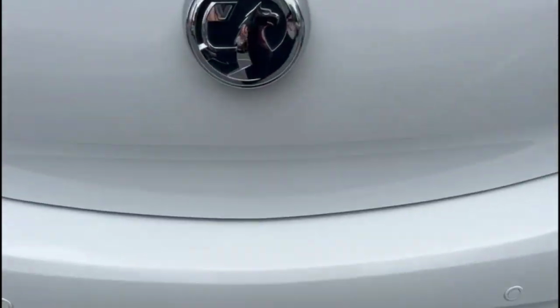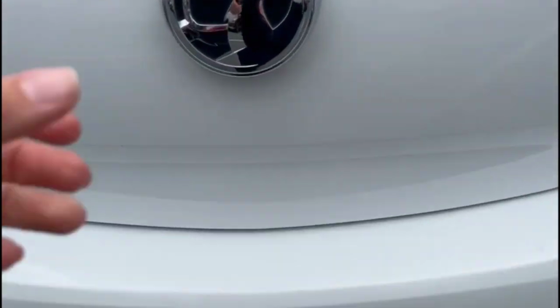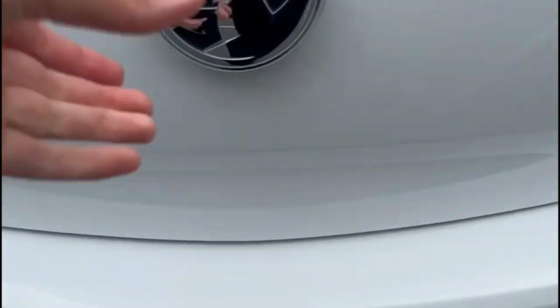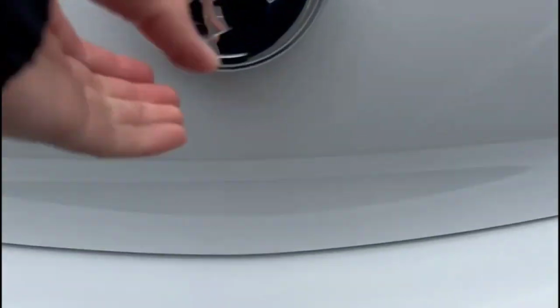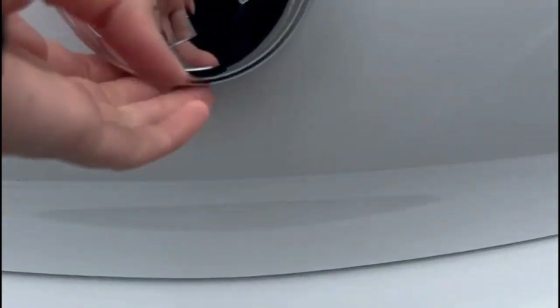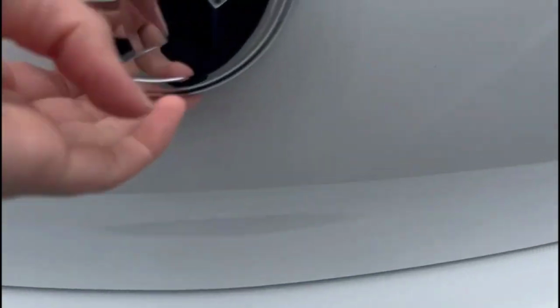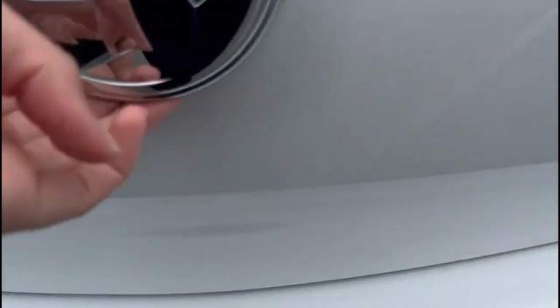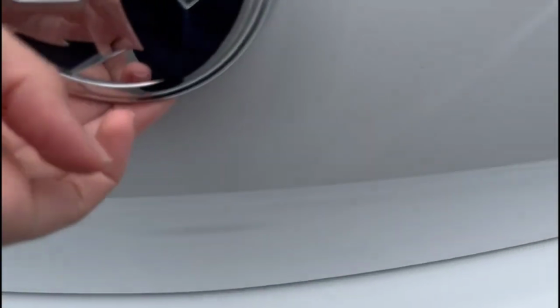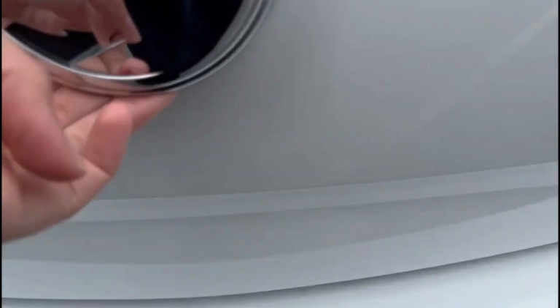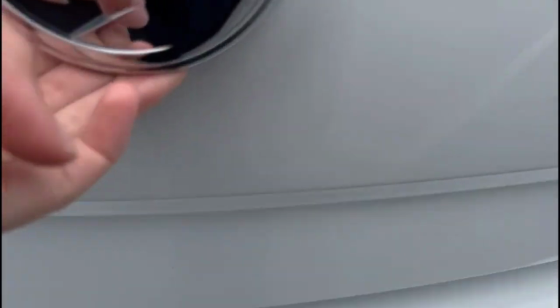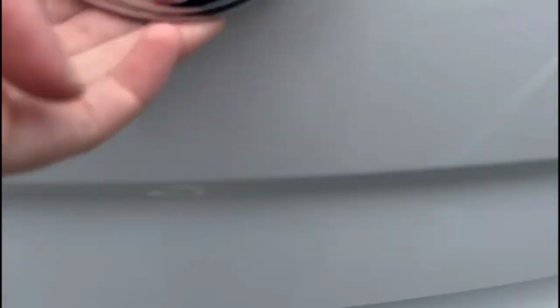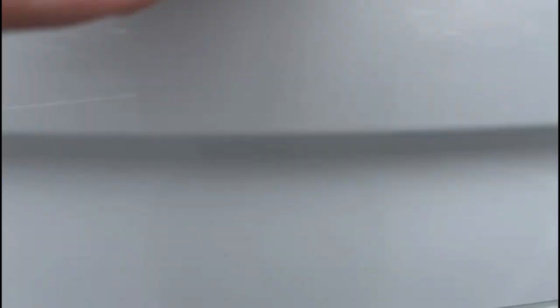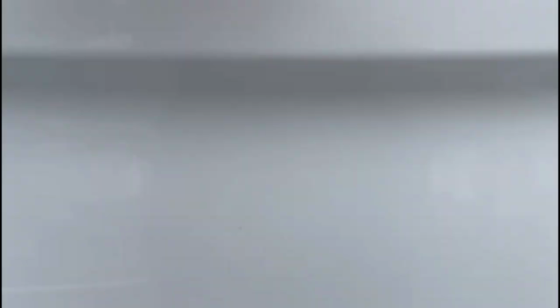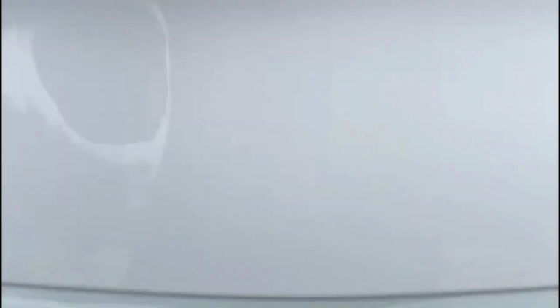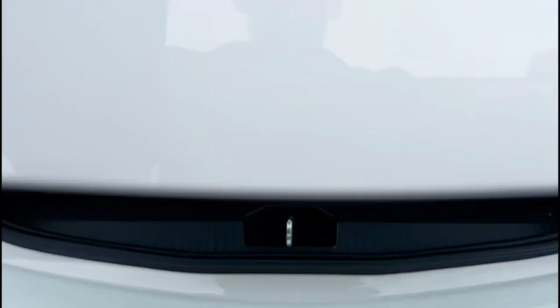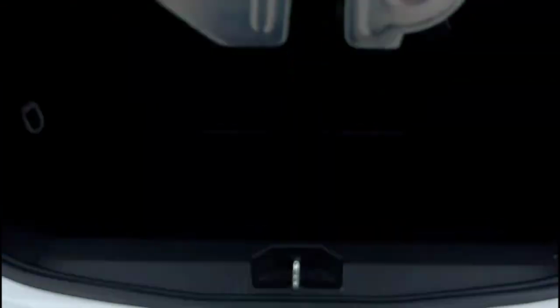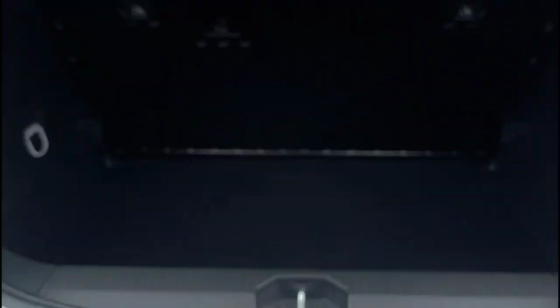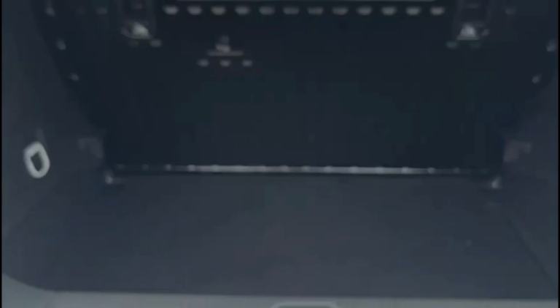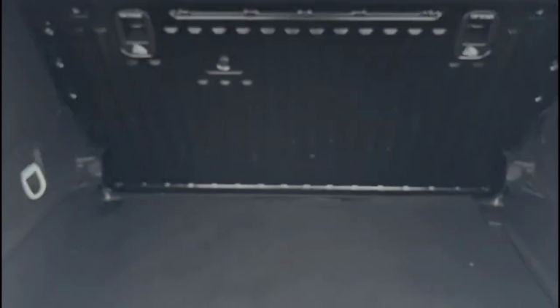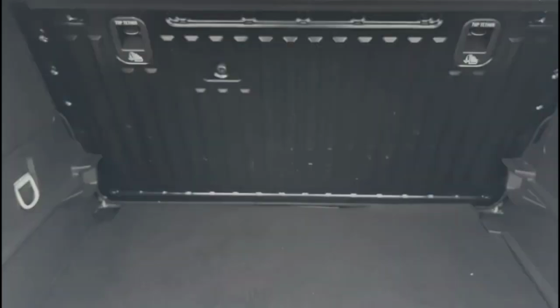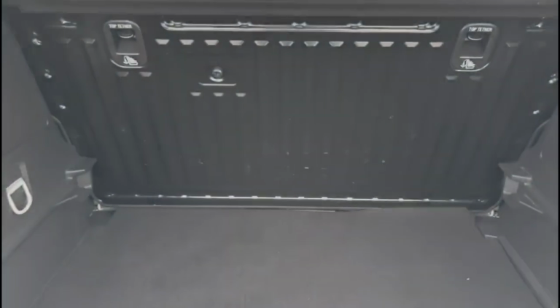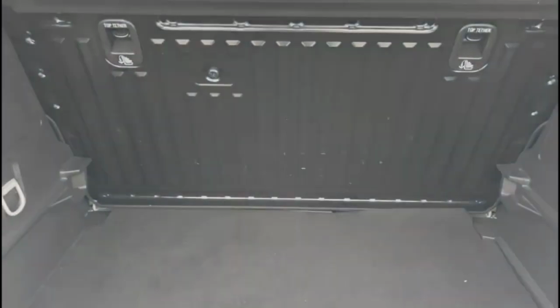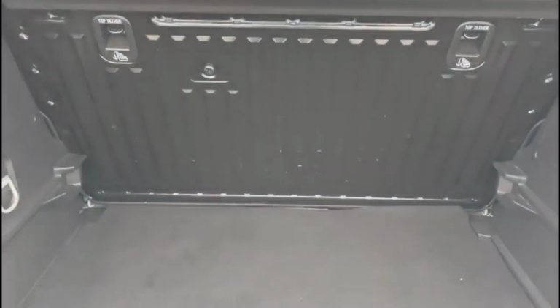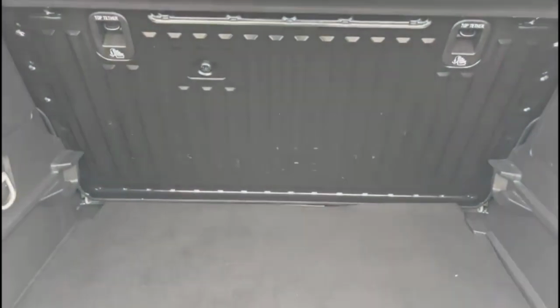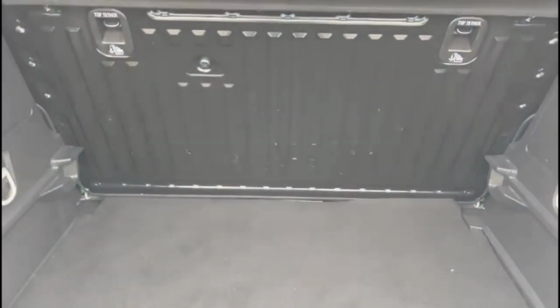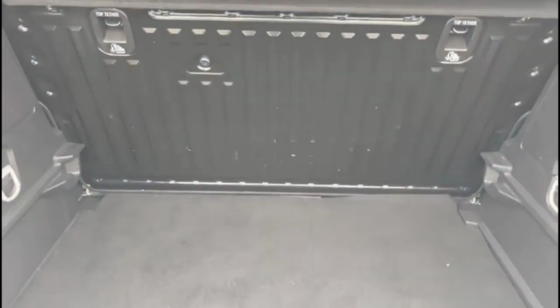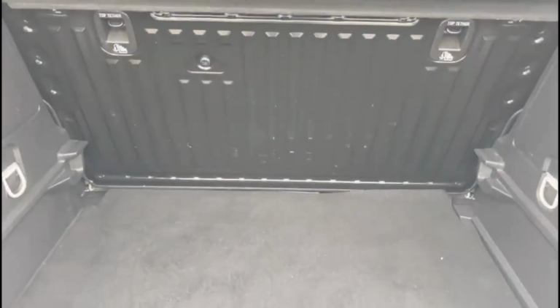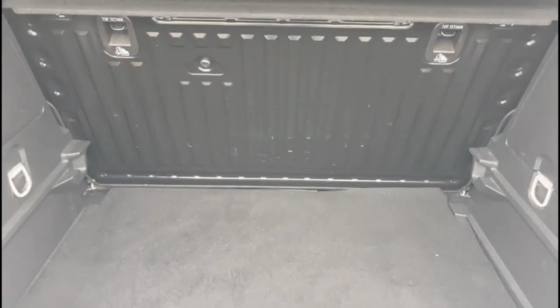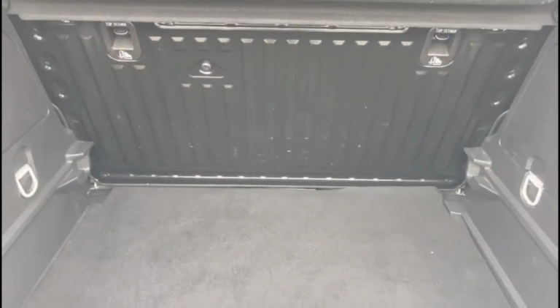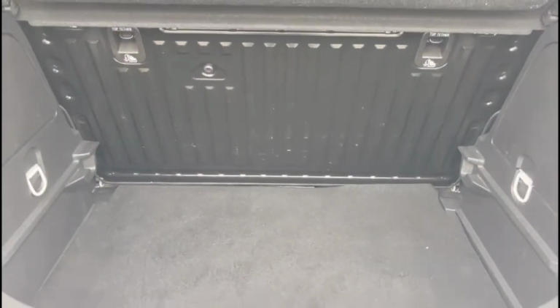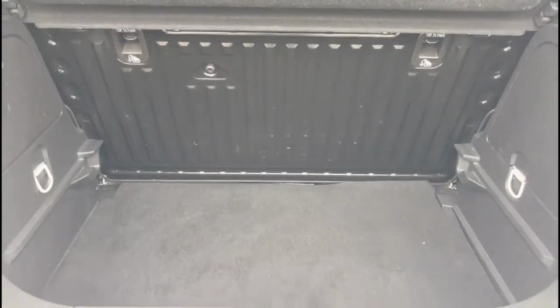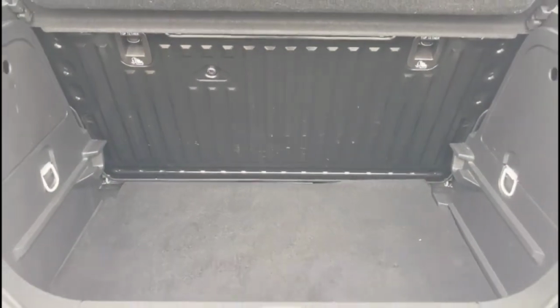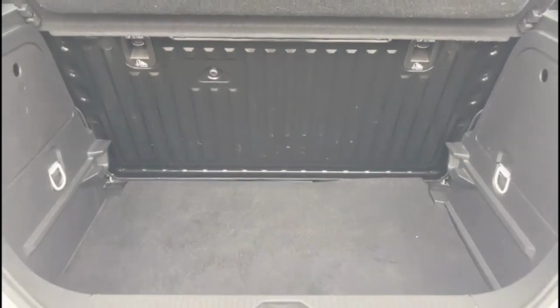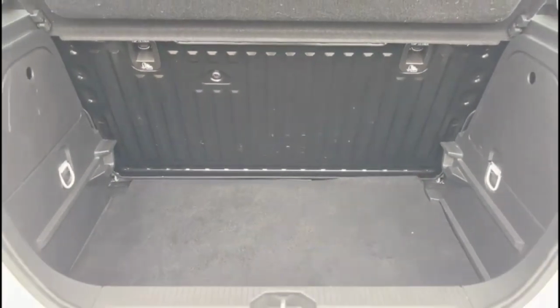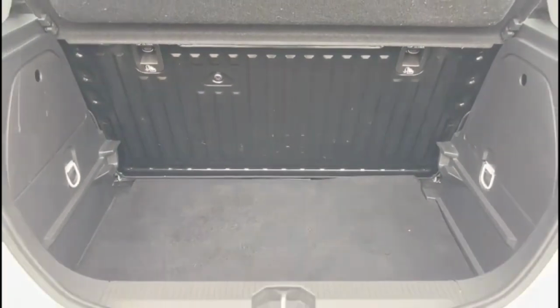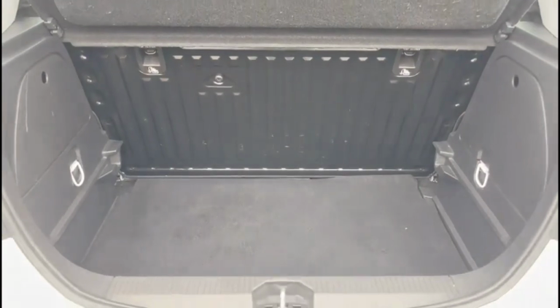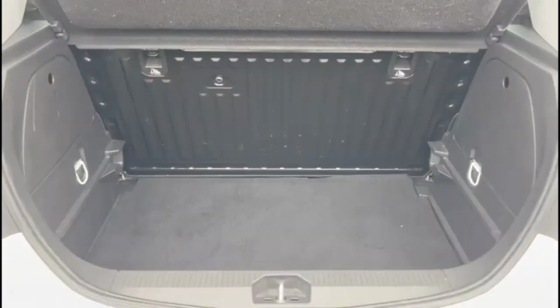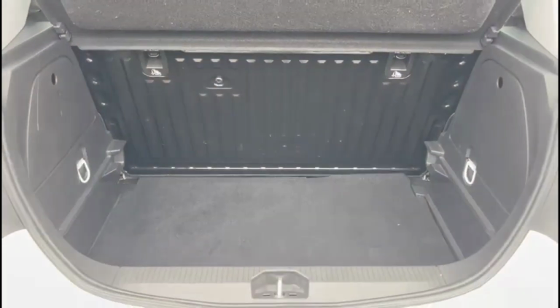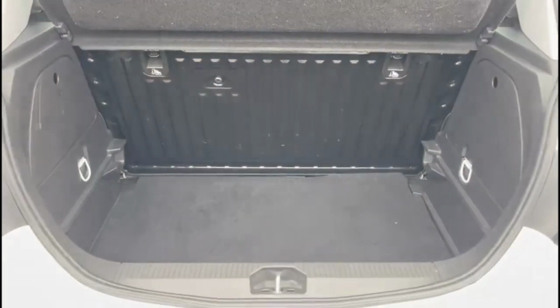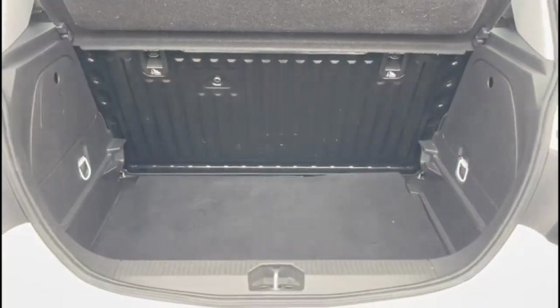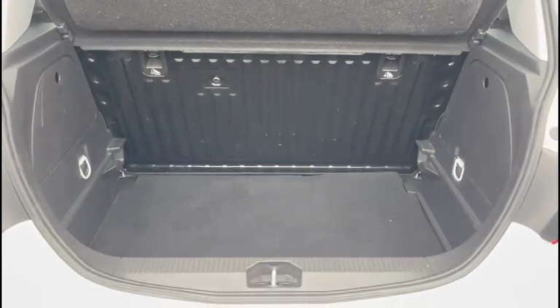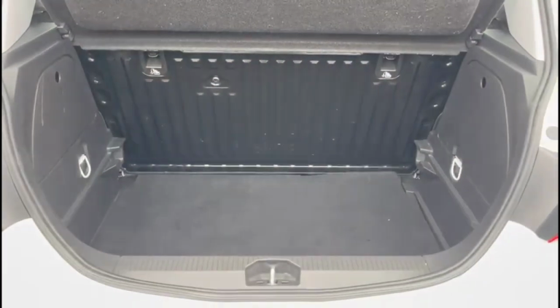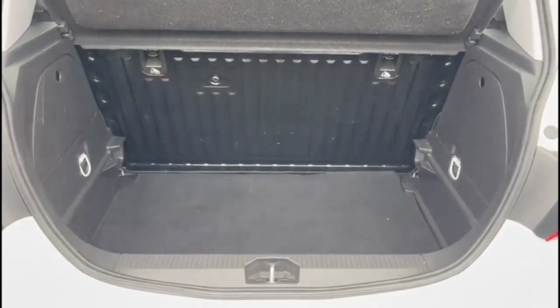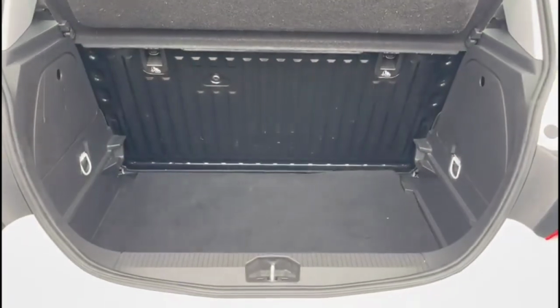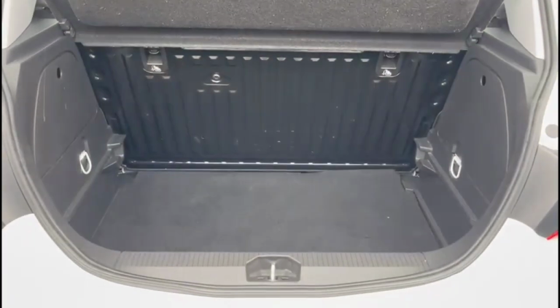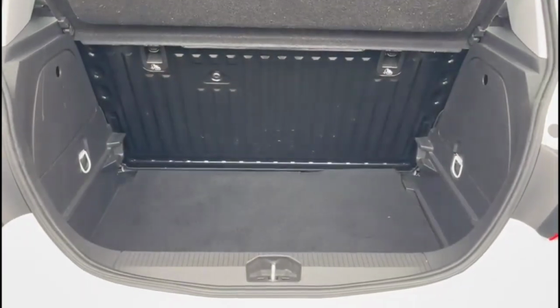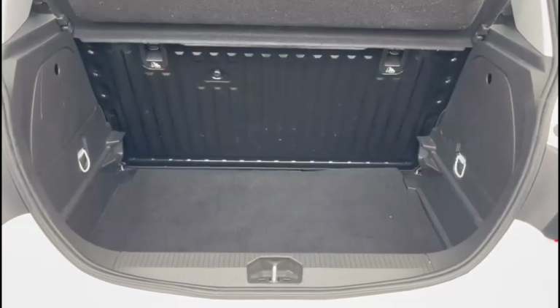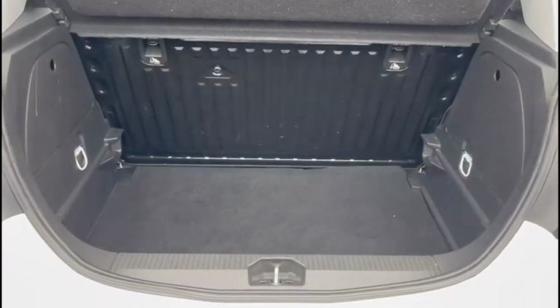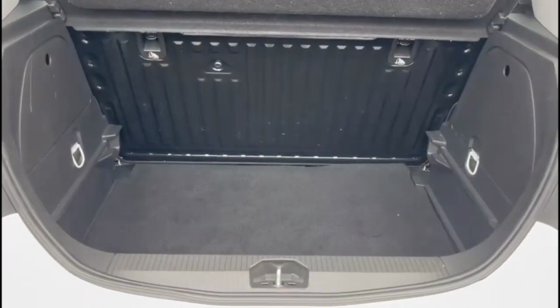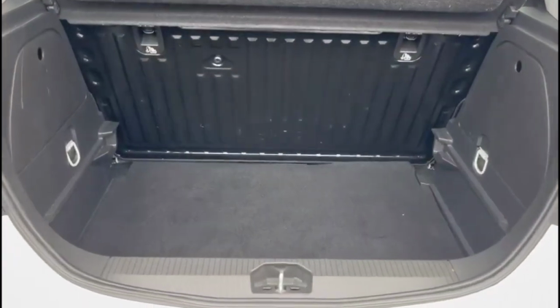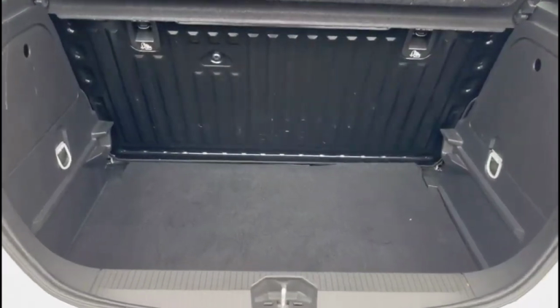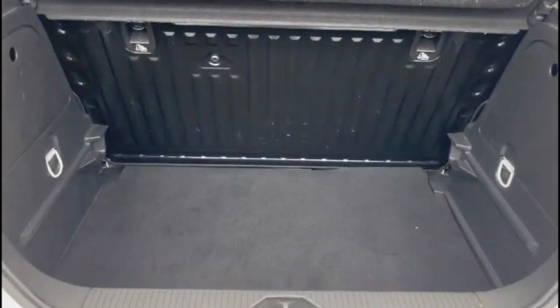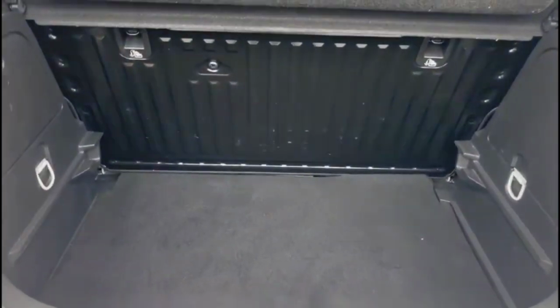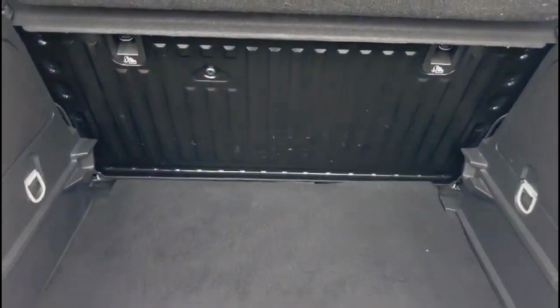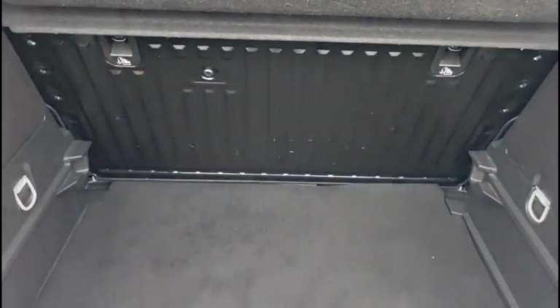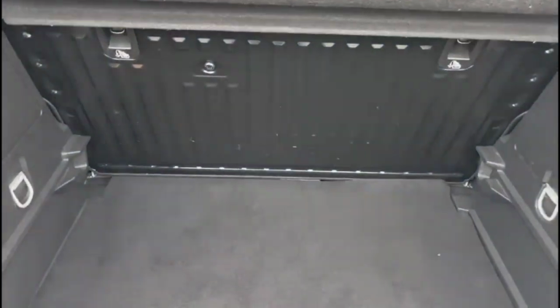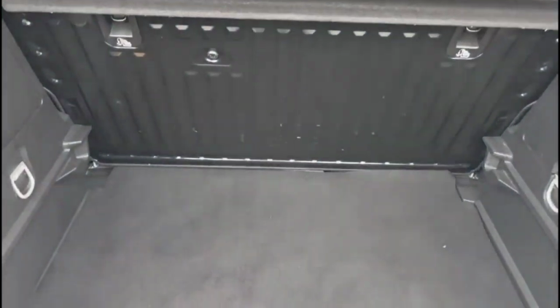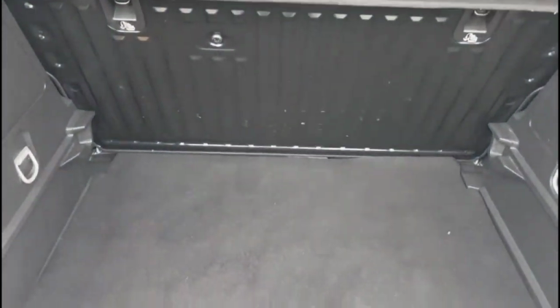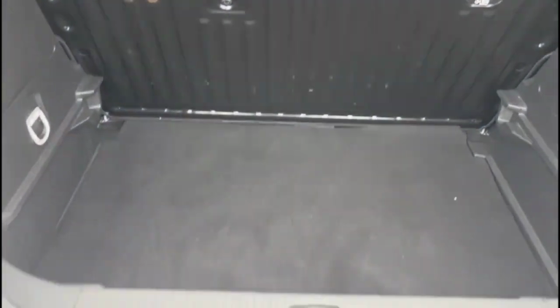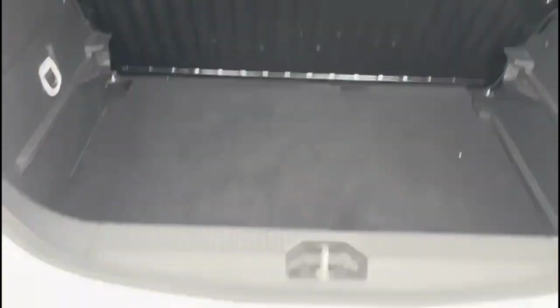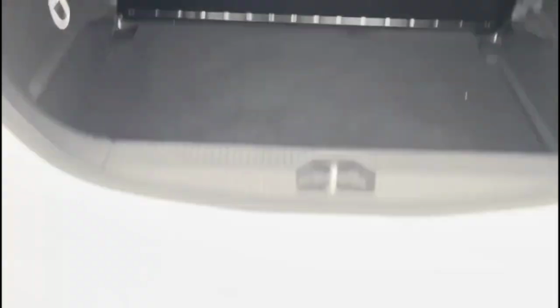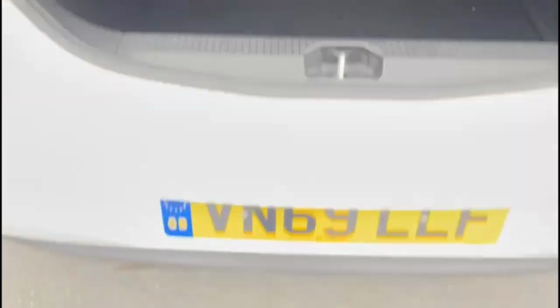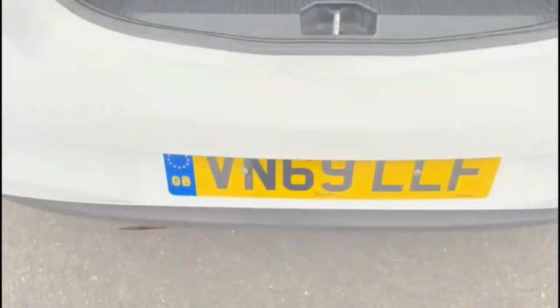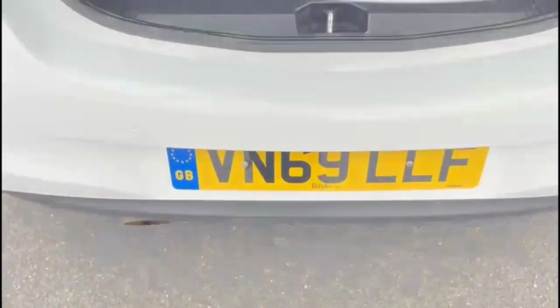As we try the tailgate, you'll find a spacious boot with folding rear seats, top-tether fixings and load hooks on both sides.